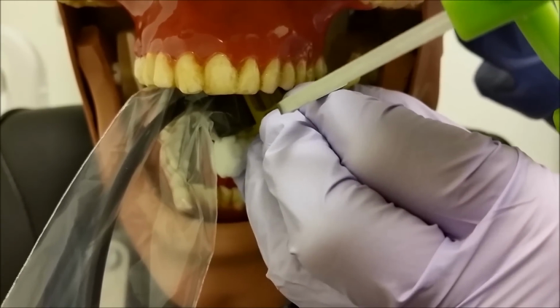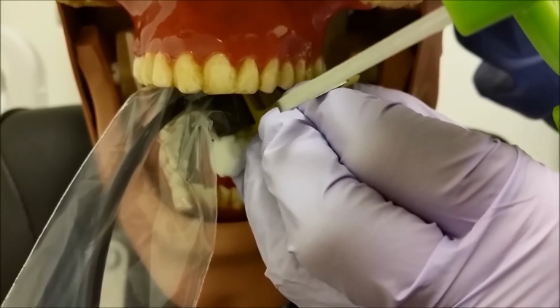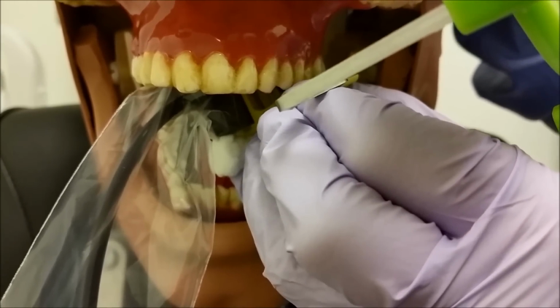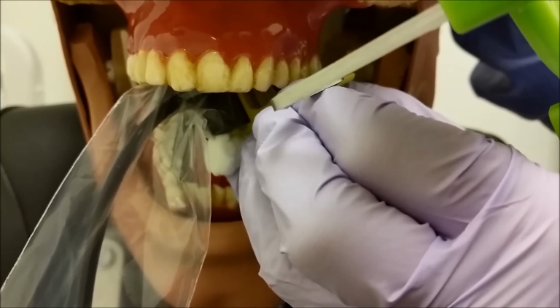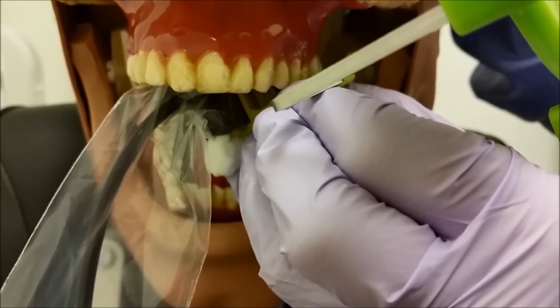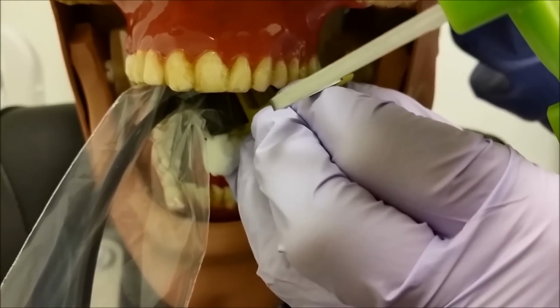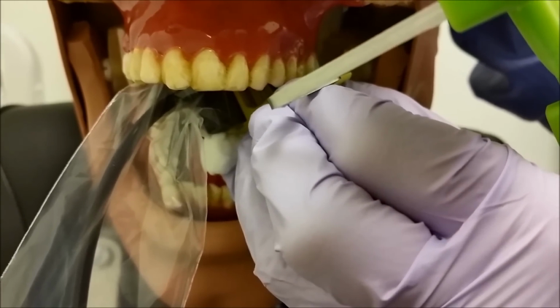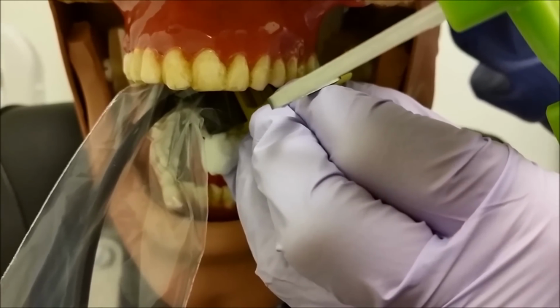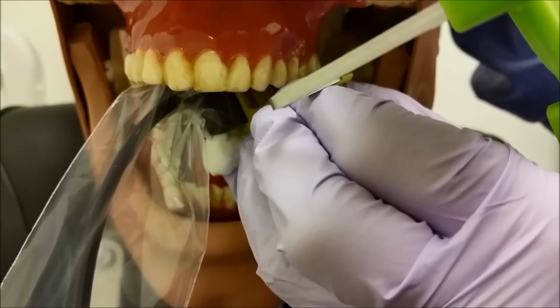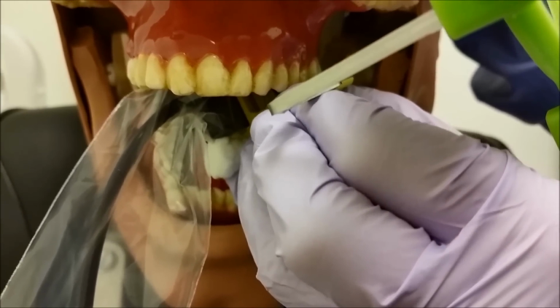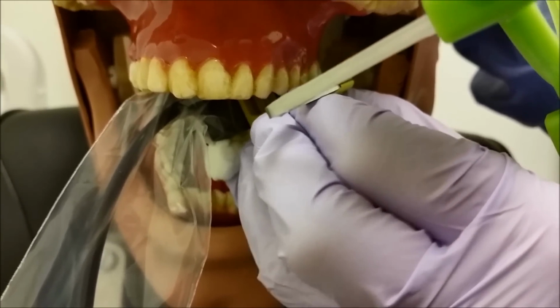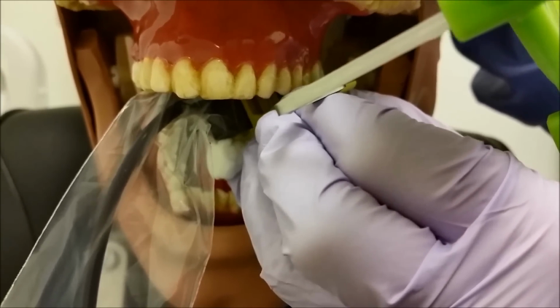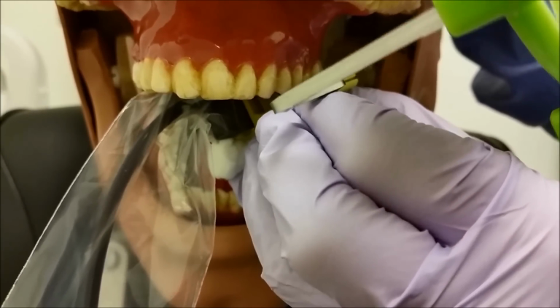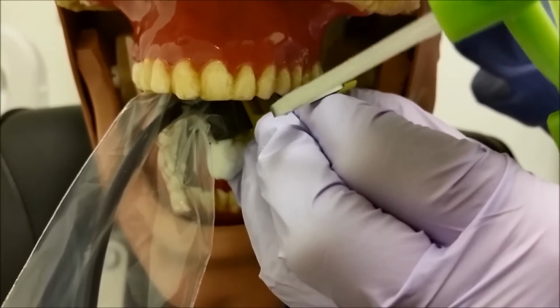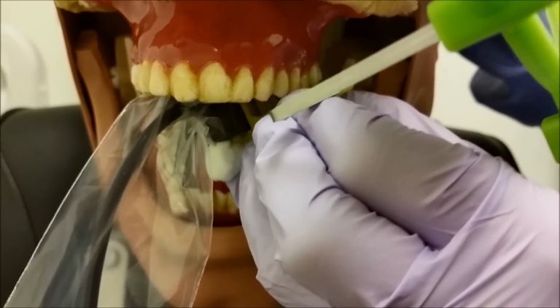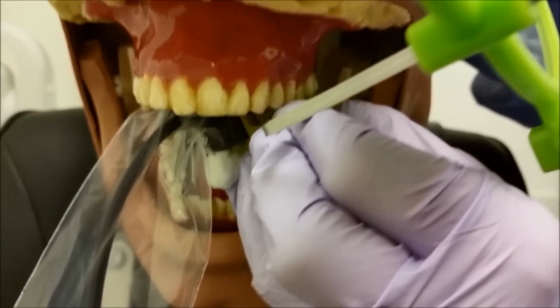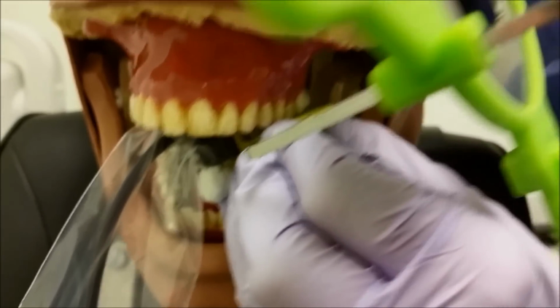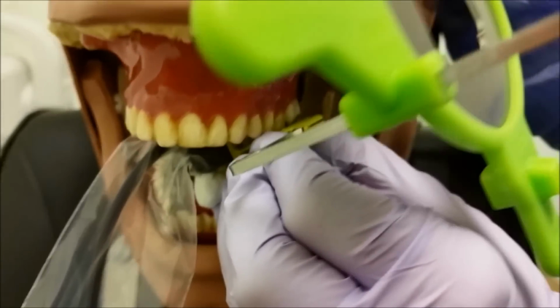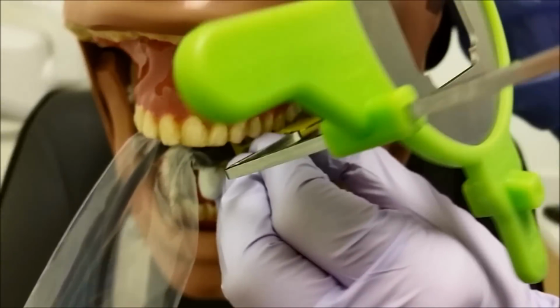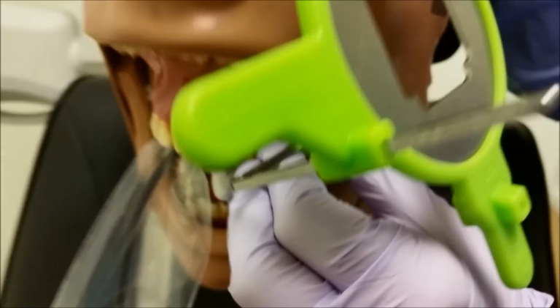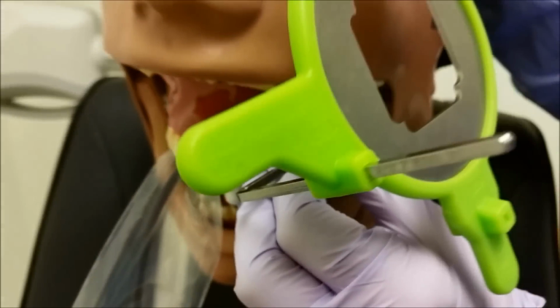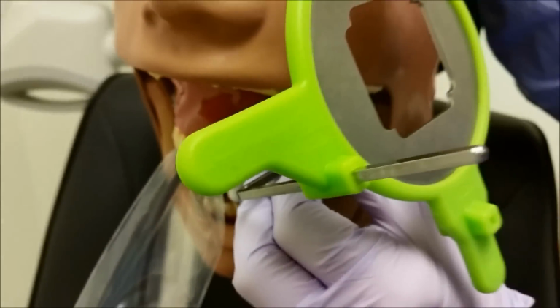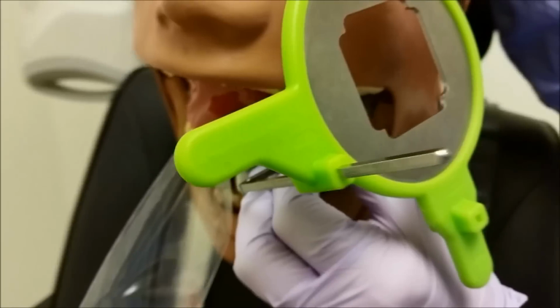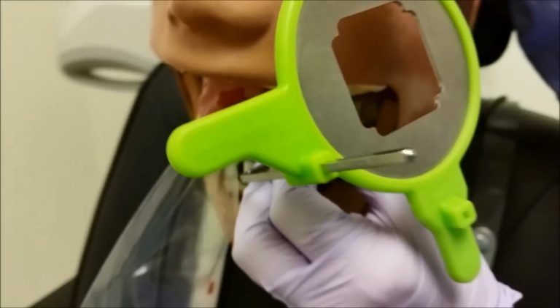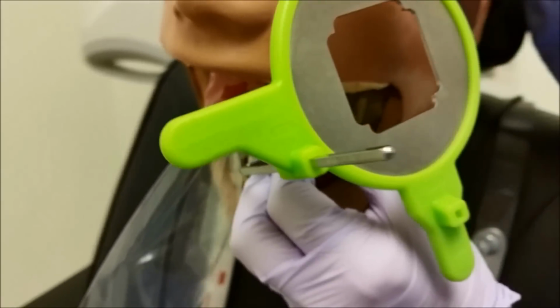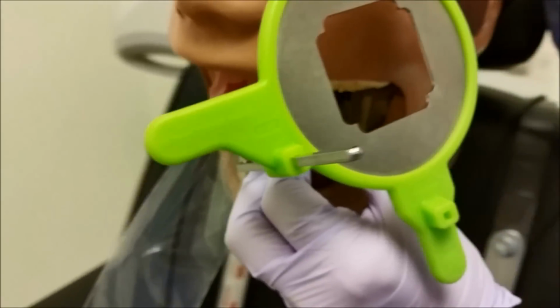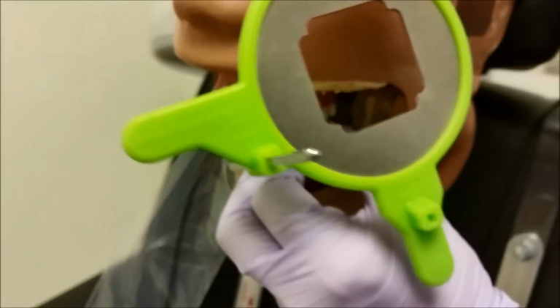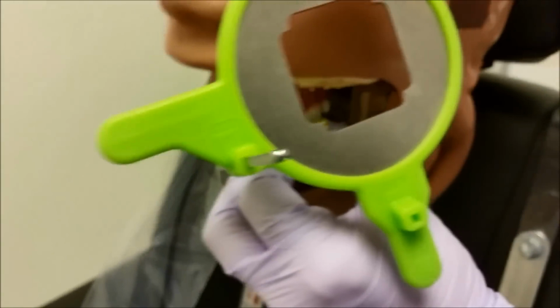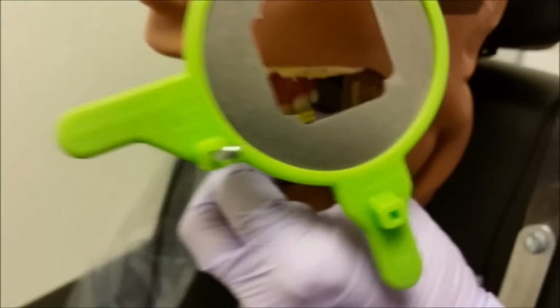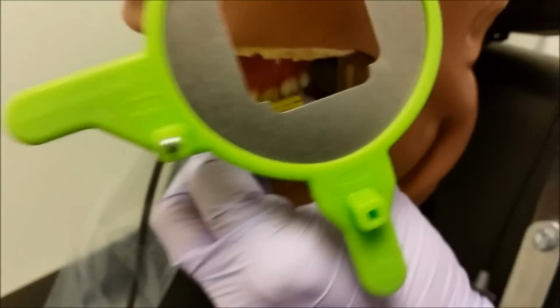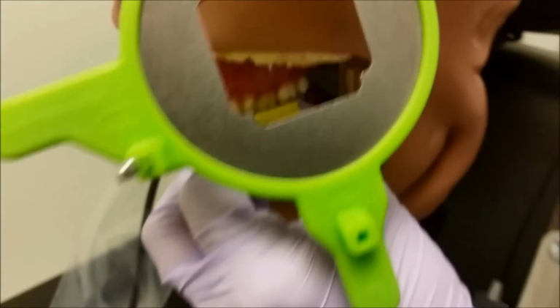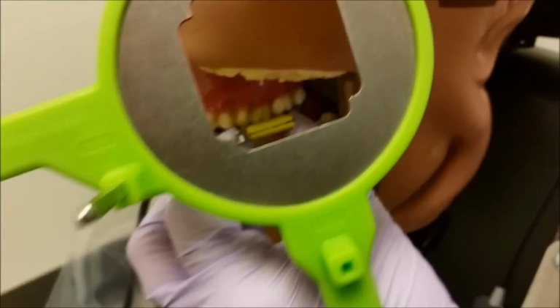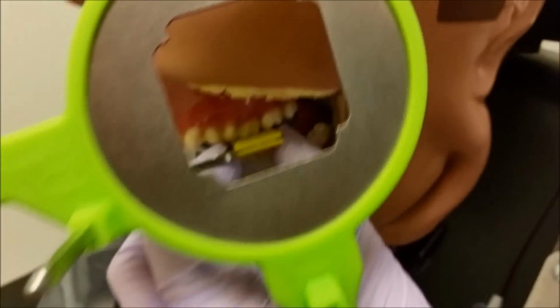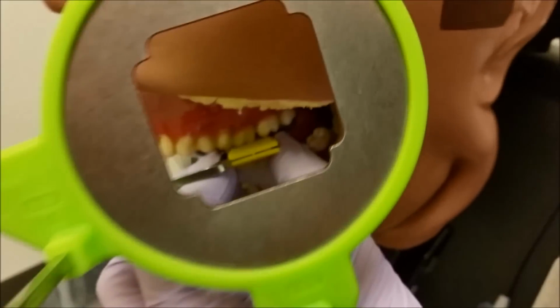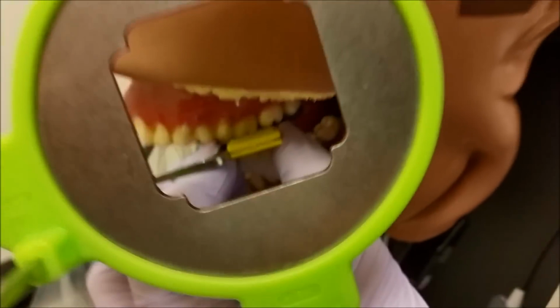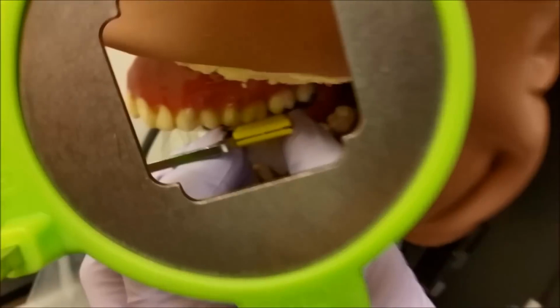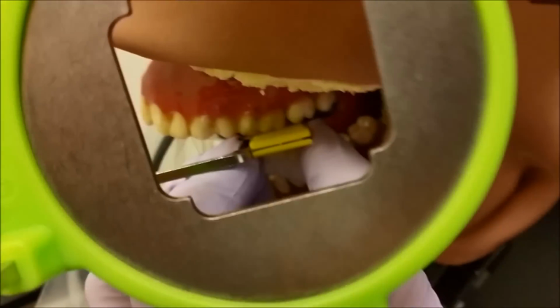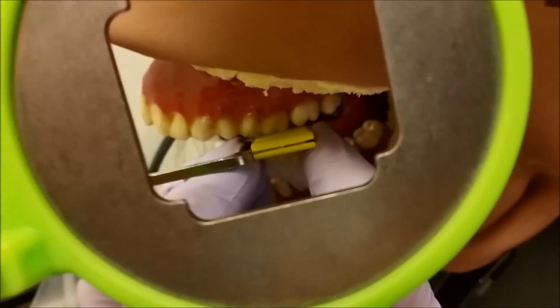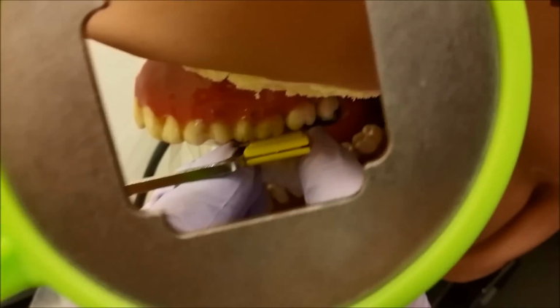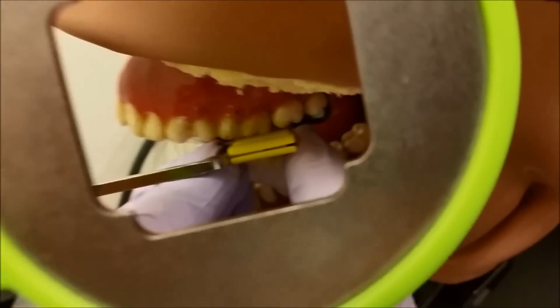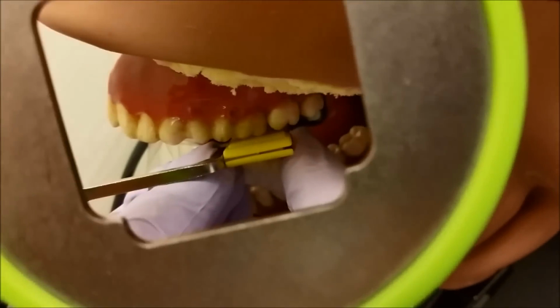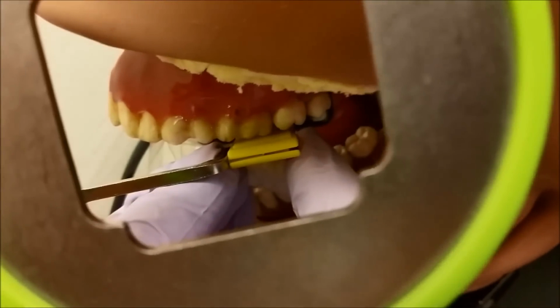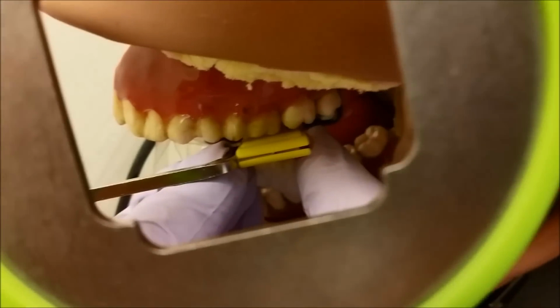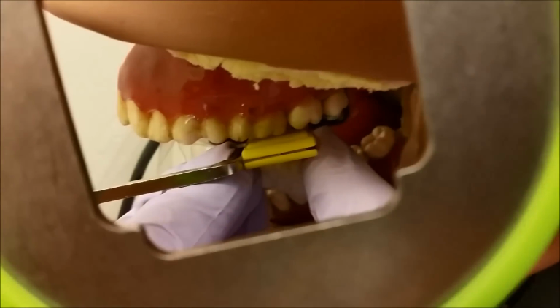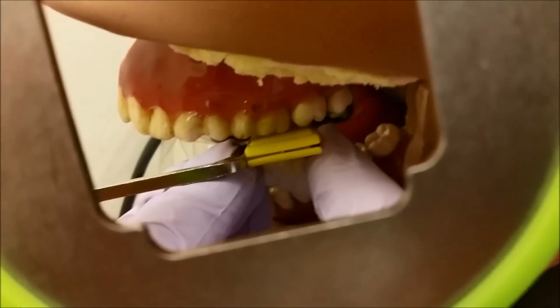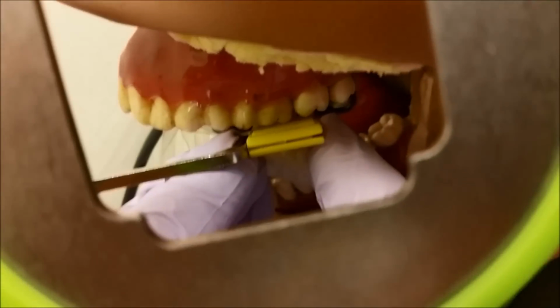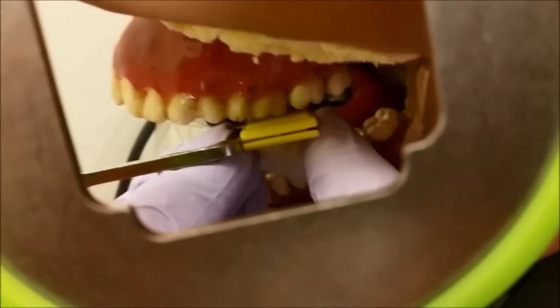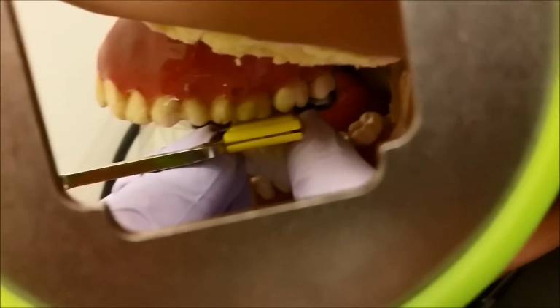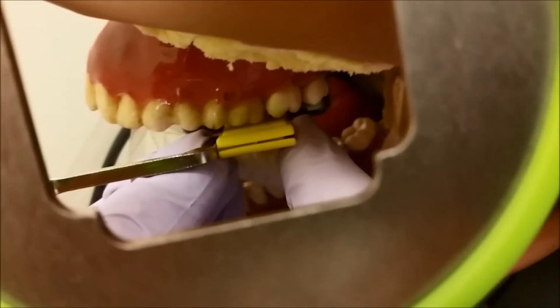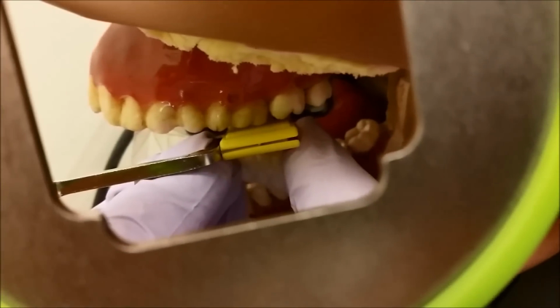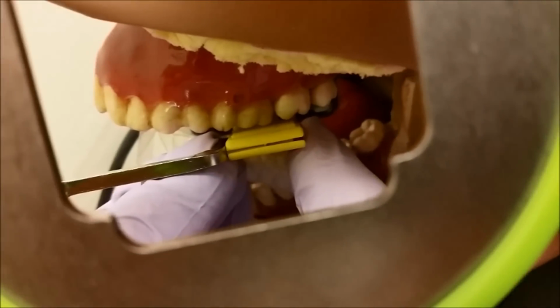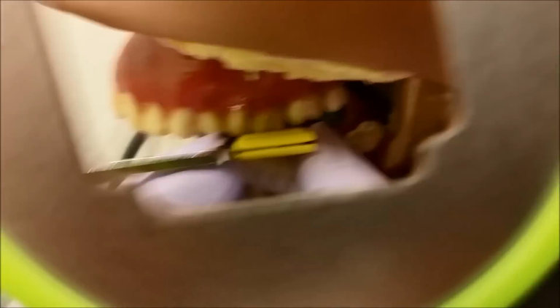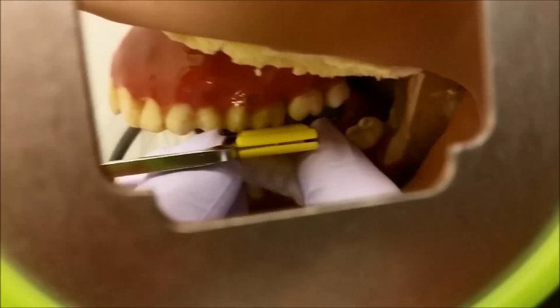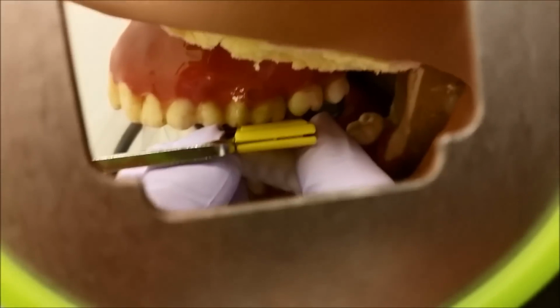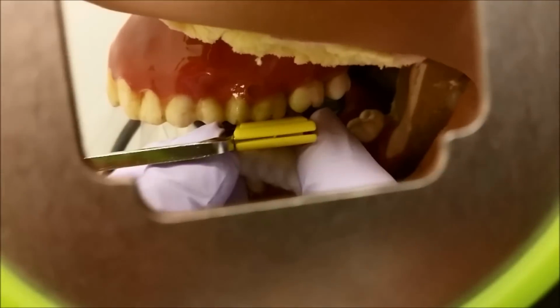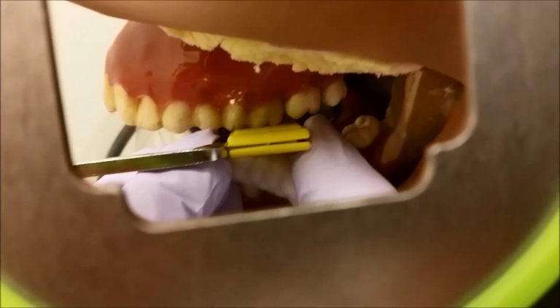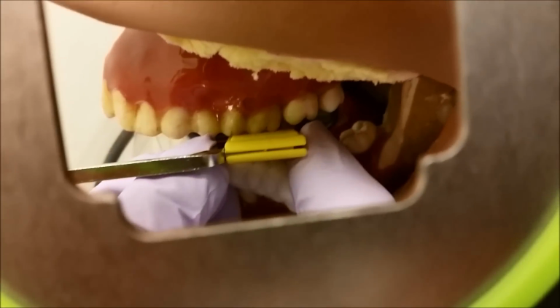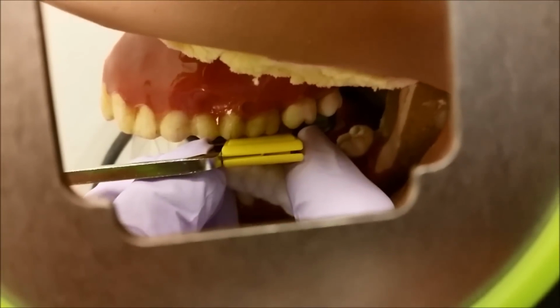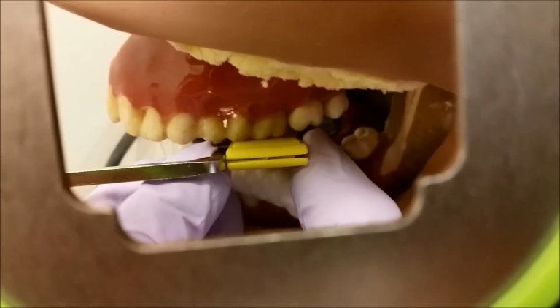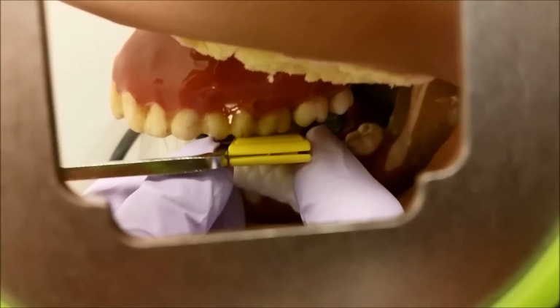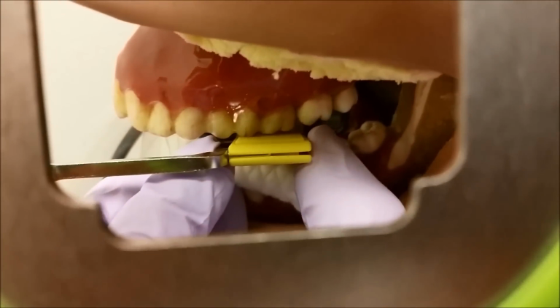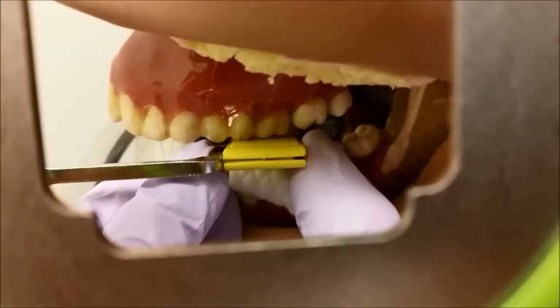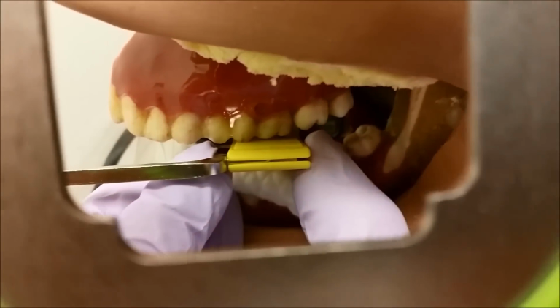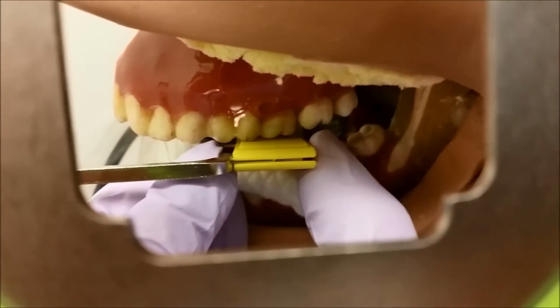Getting as far forward as we can, because we want to get the mesial of the first premolar. I'm going to go ahead and bite him down.